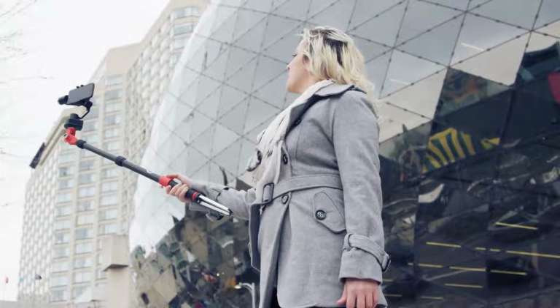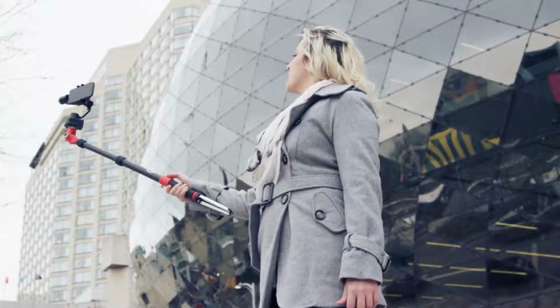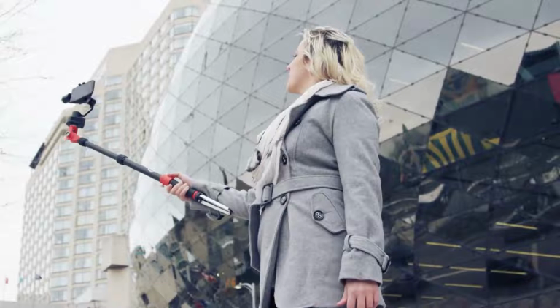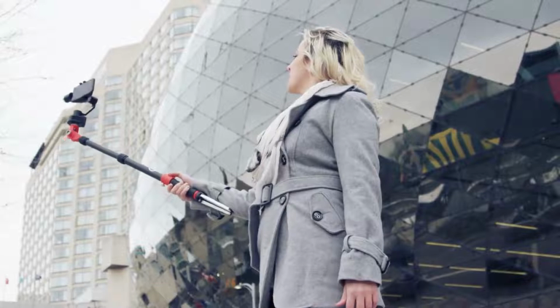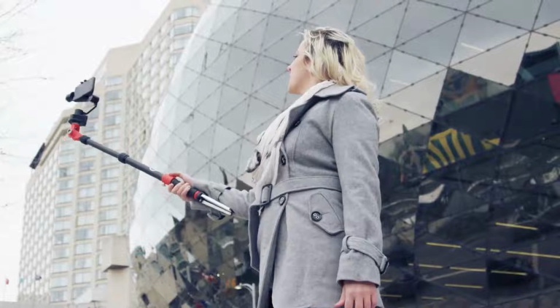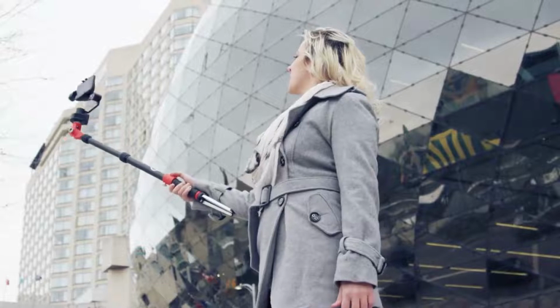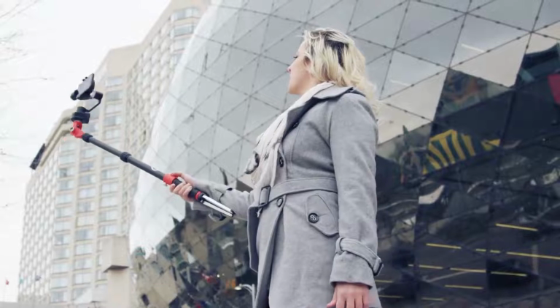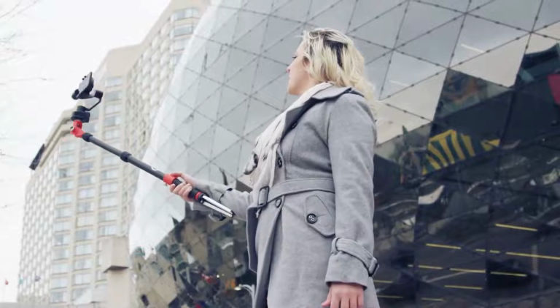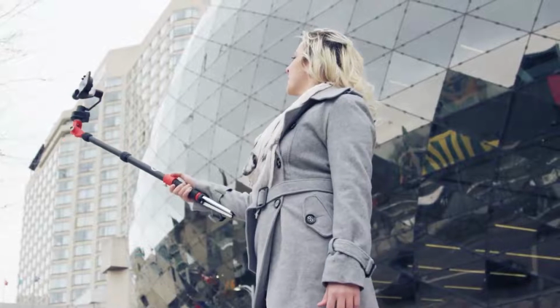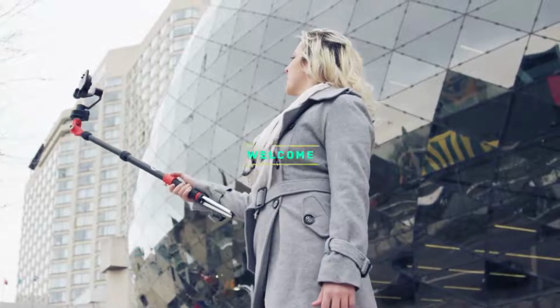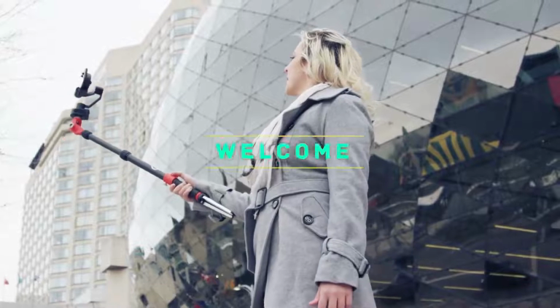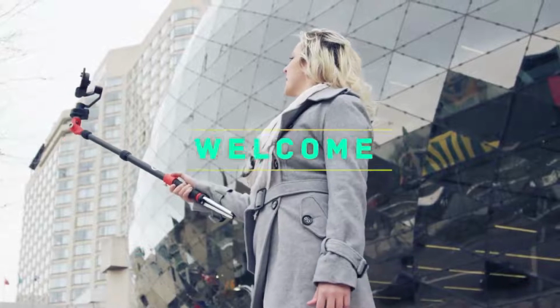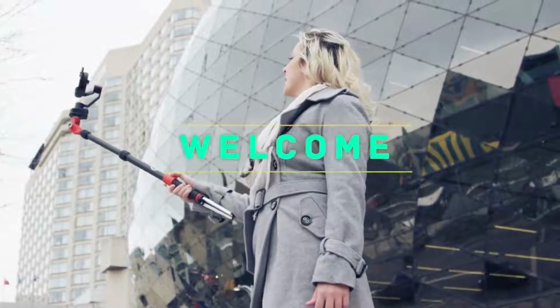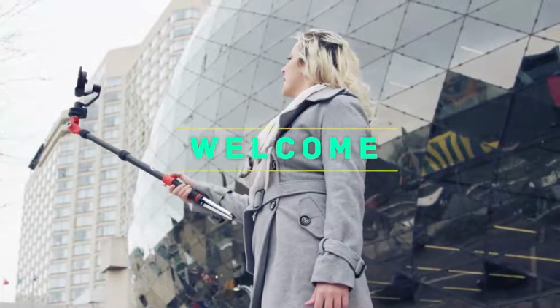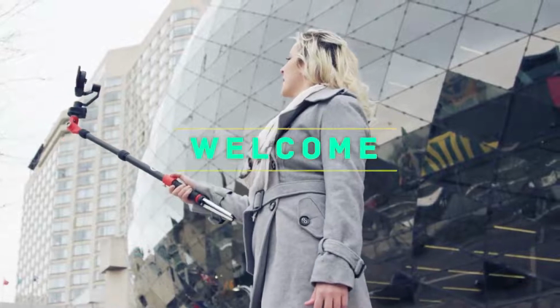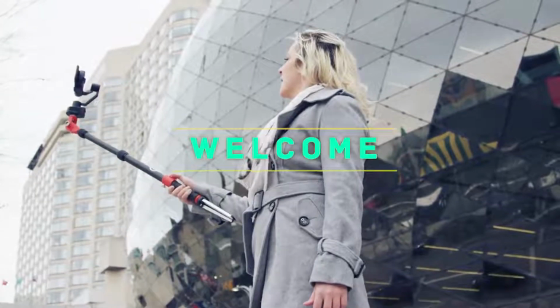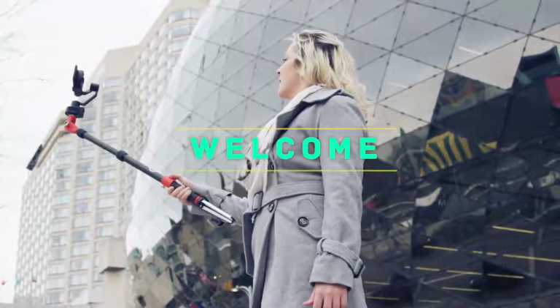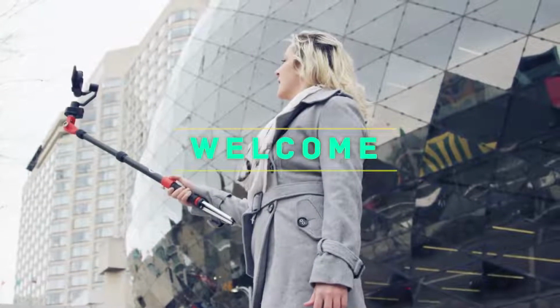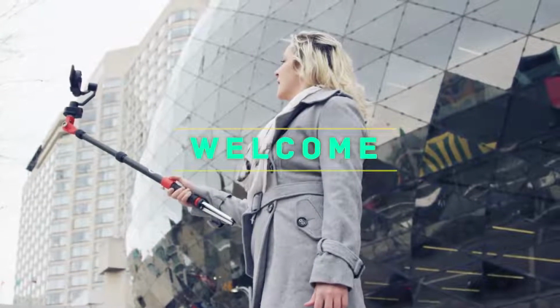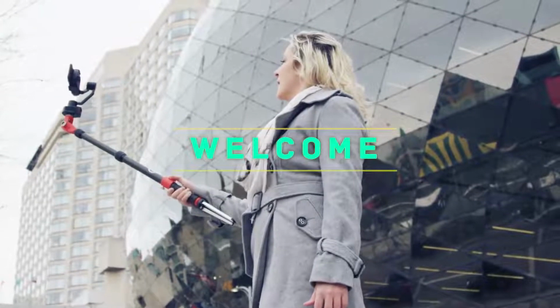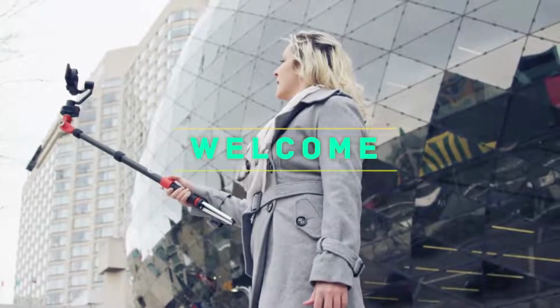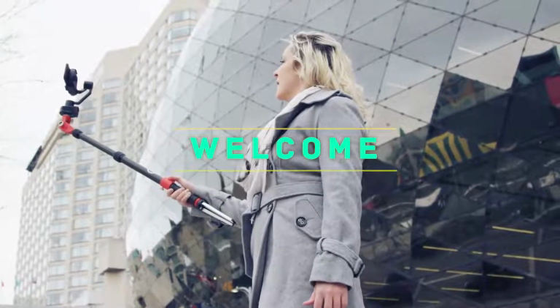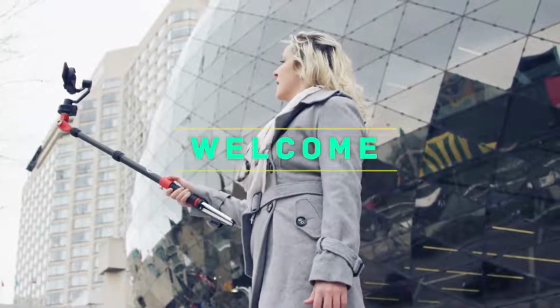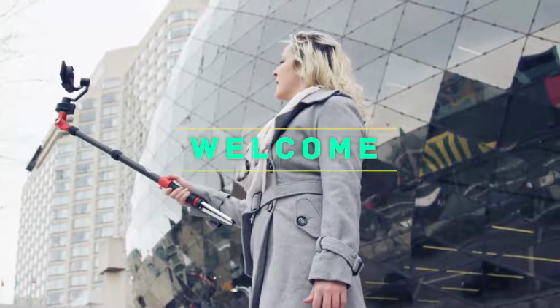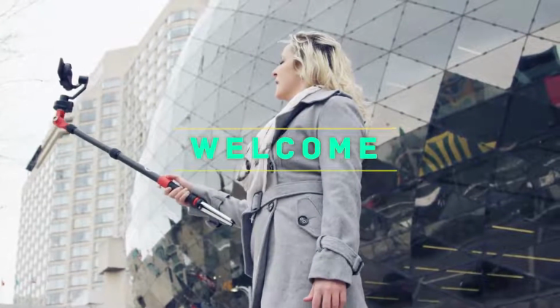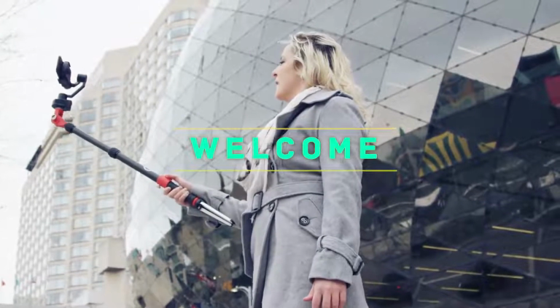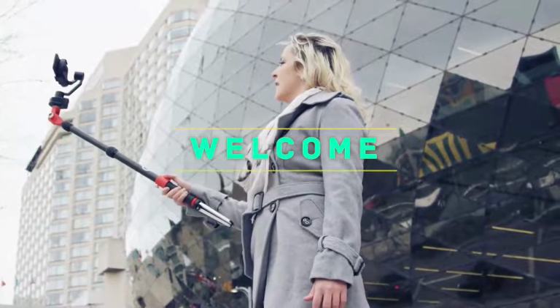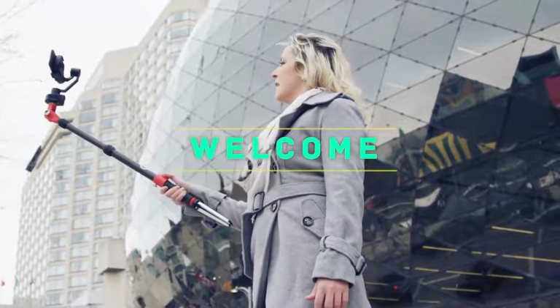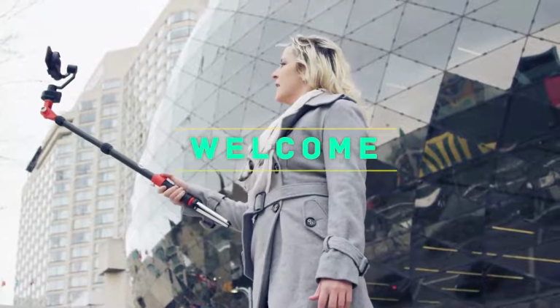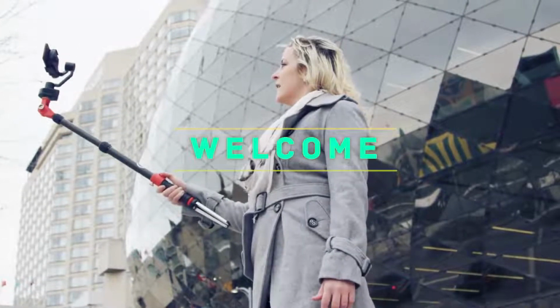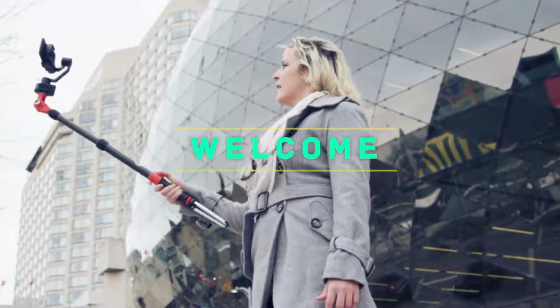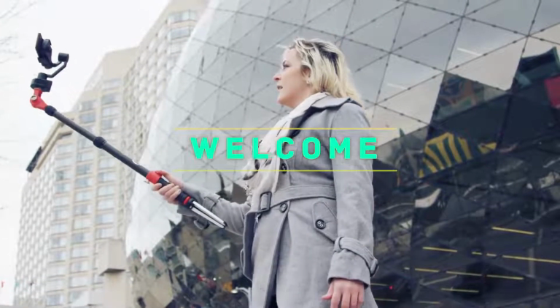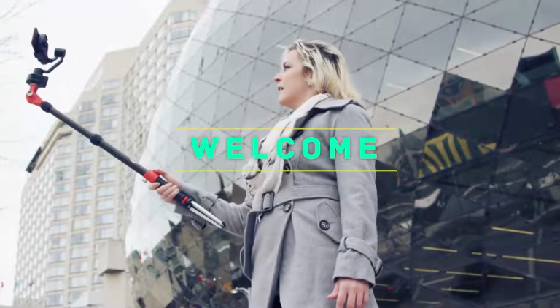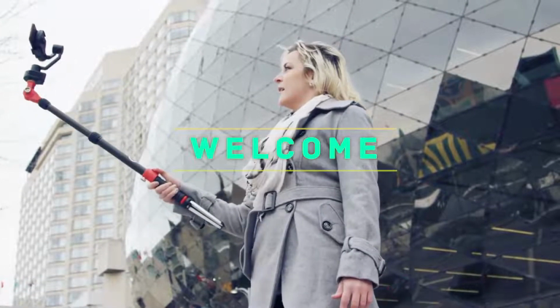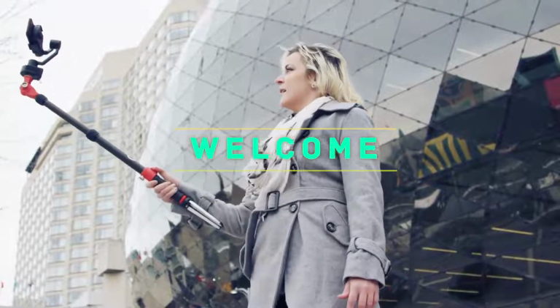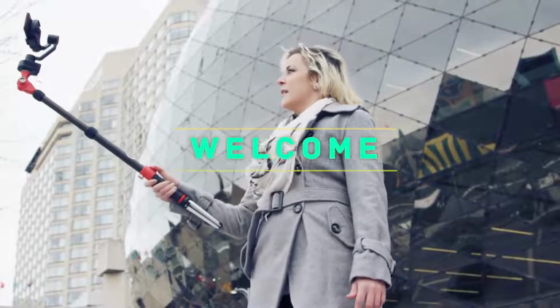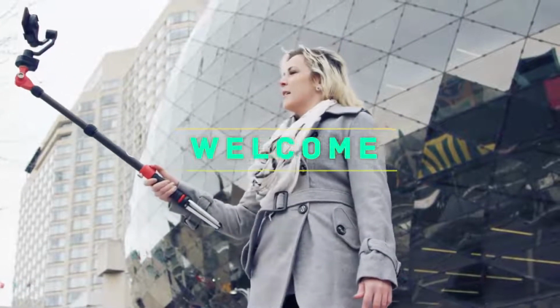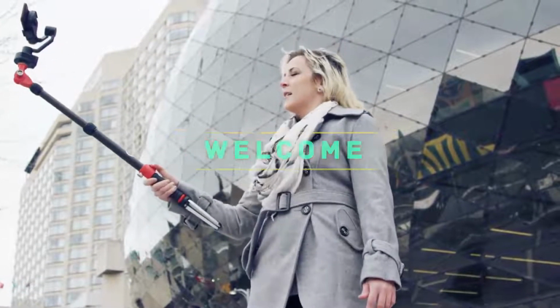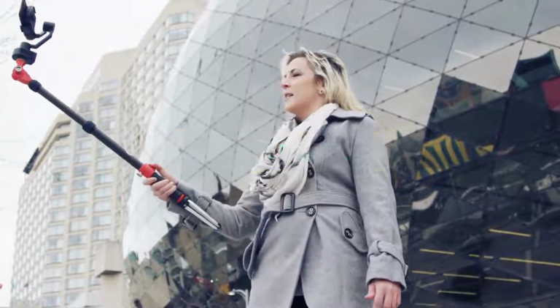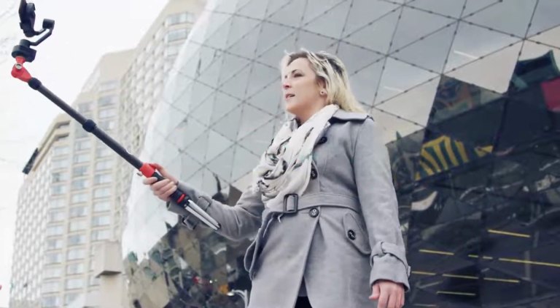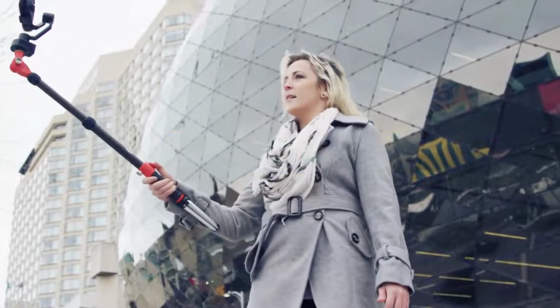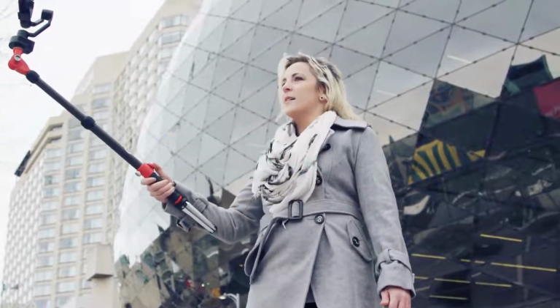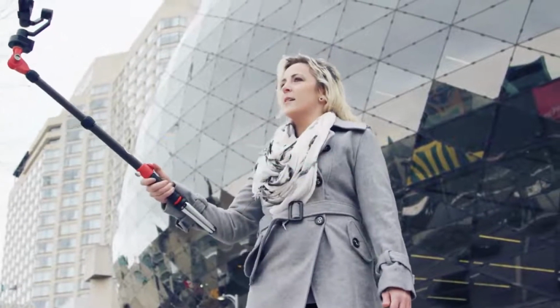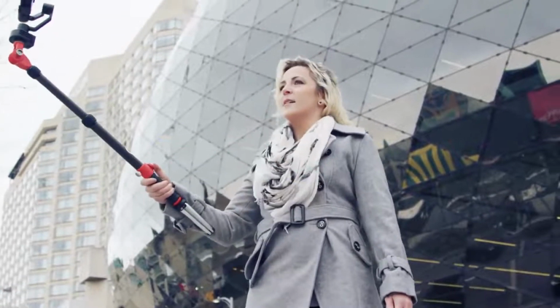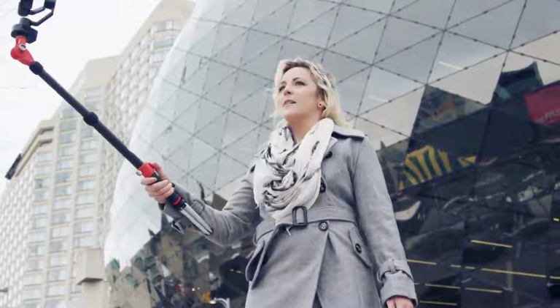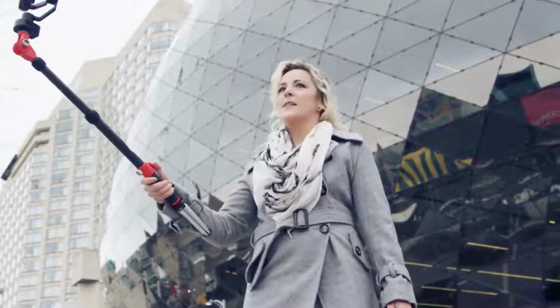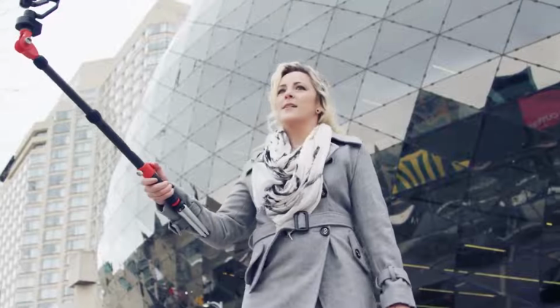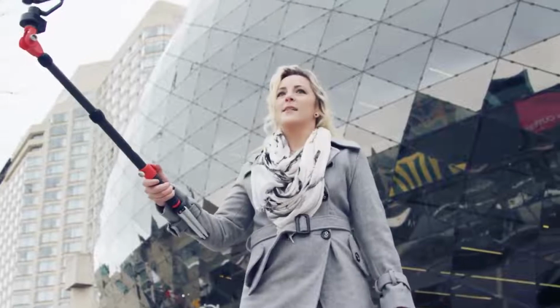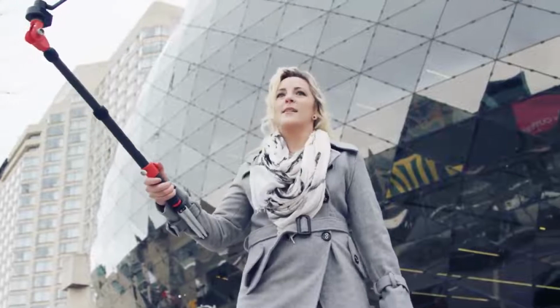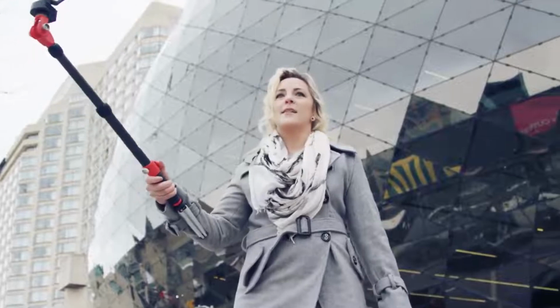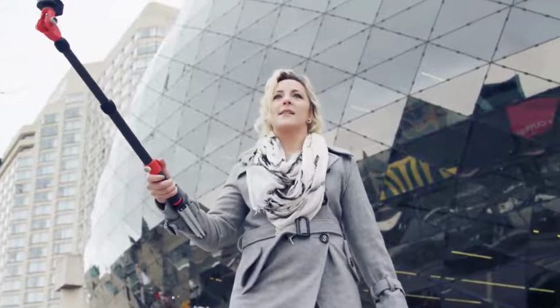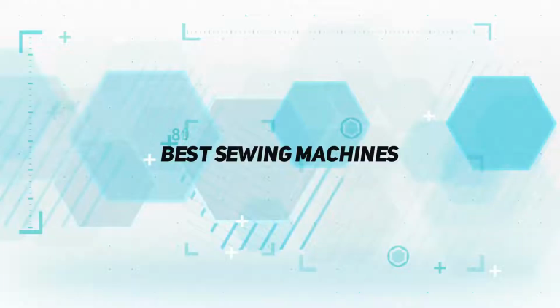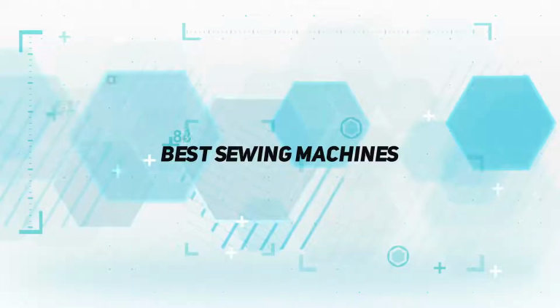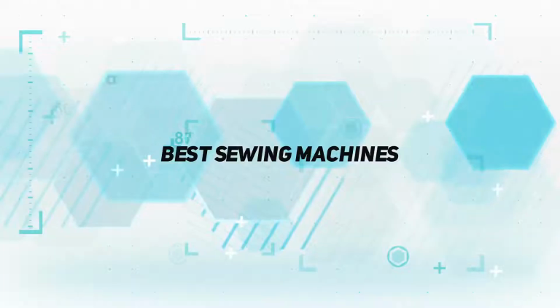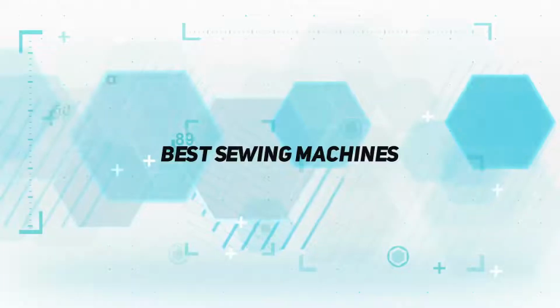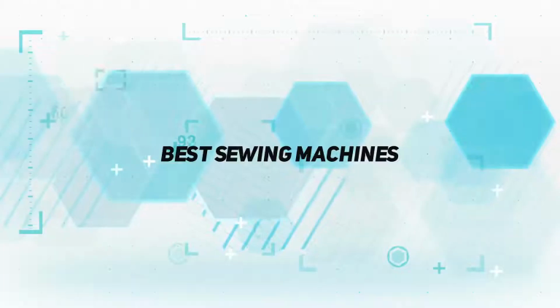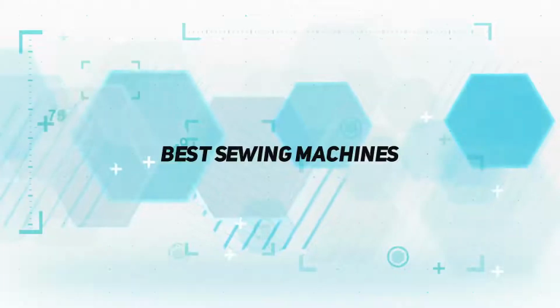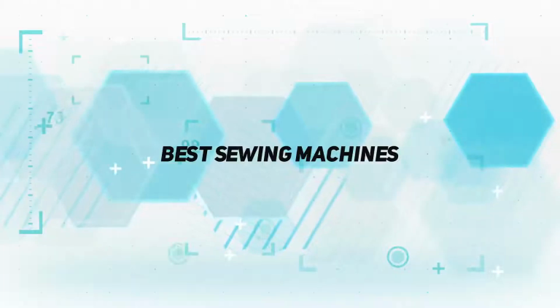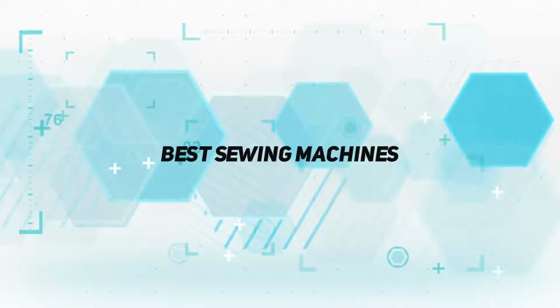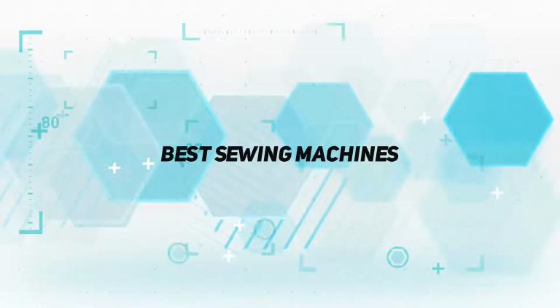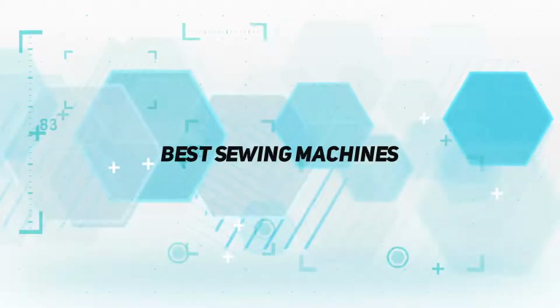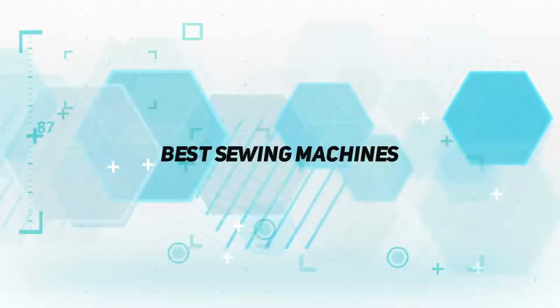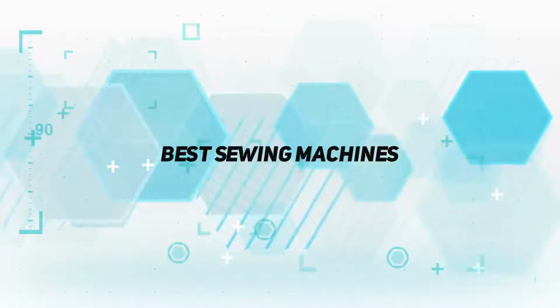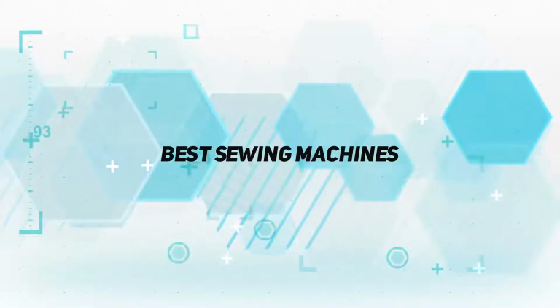Hey, welcome back to my channel. In this video, I'm gonna talk about the top 5 best sewing machines.